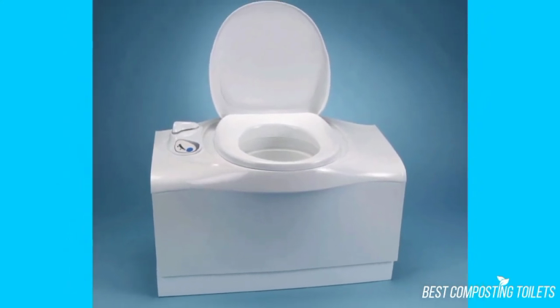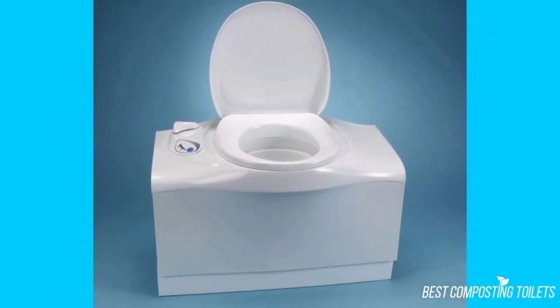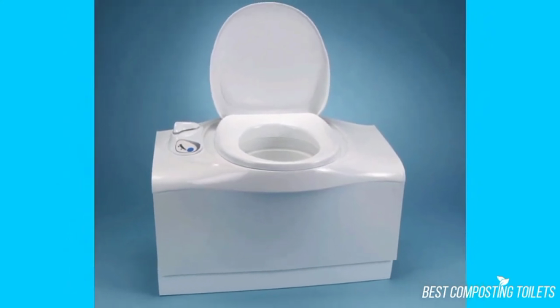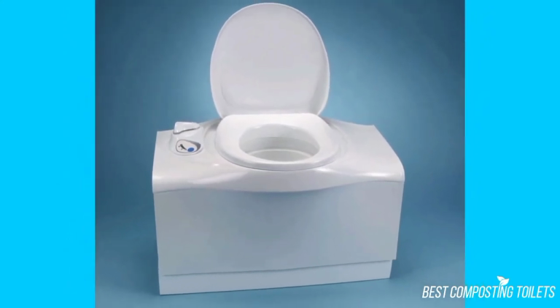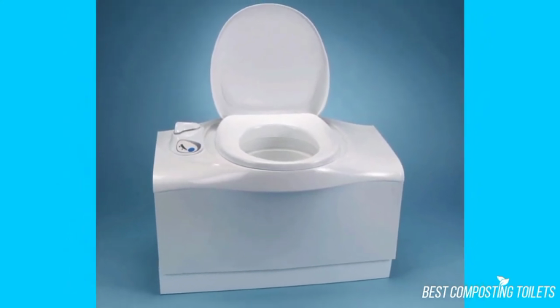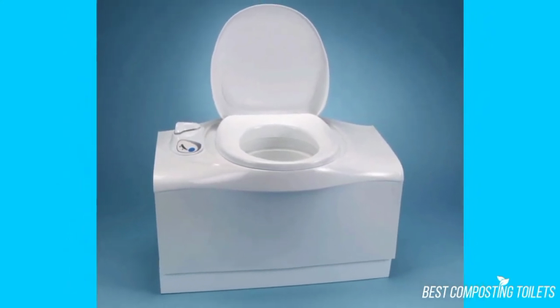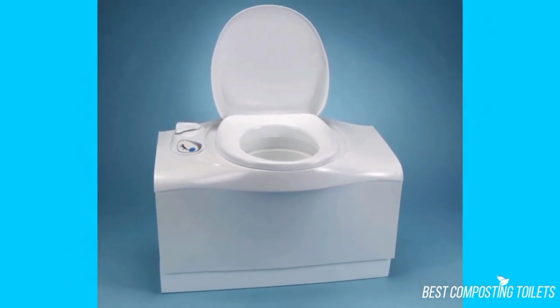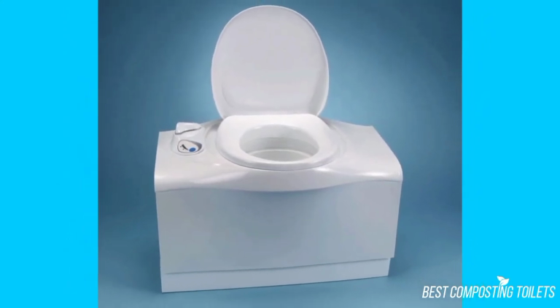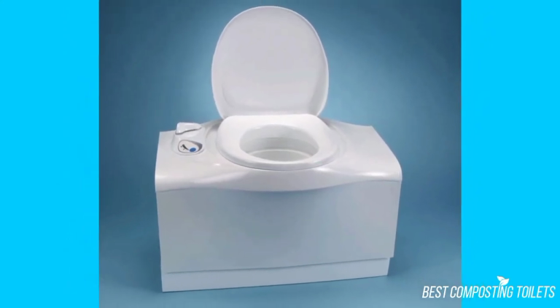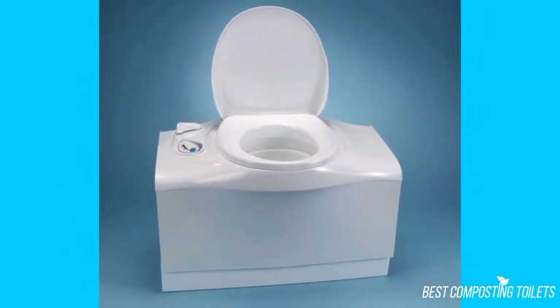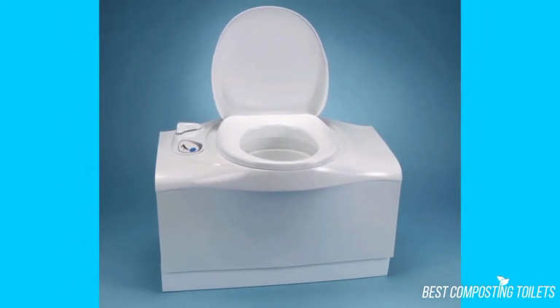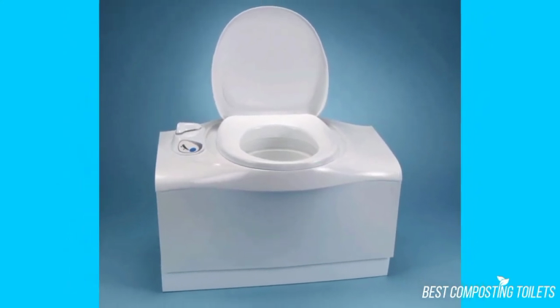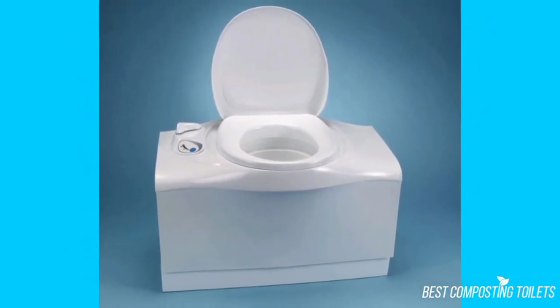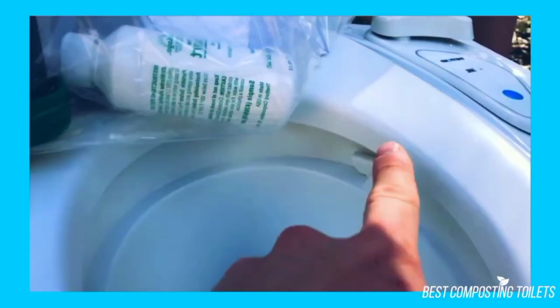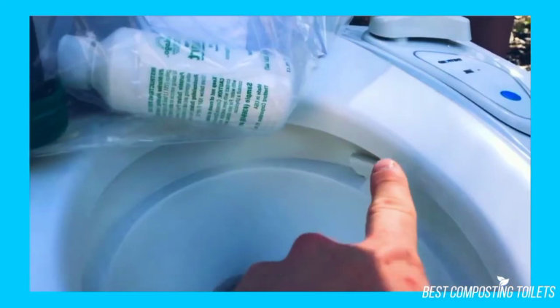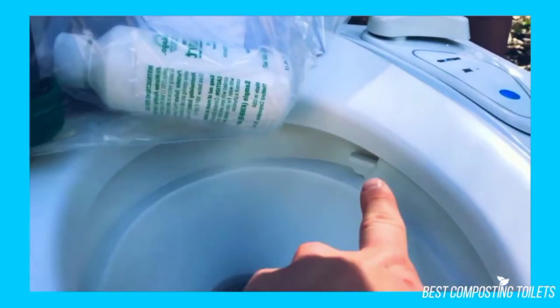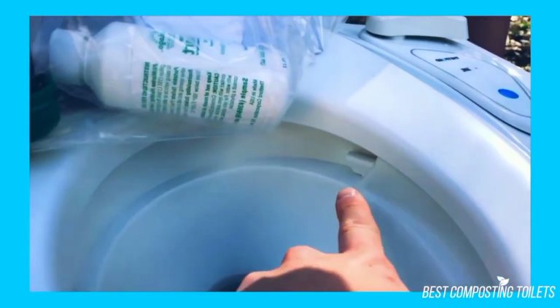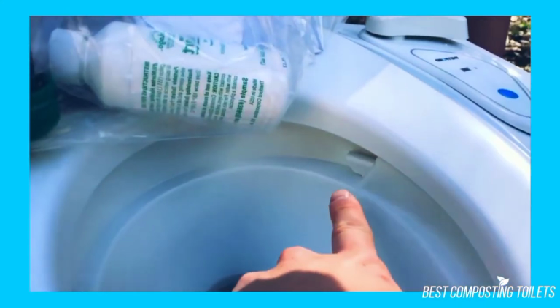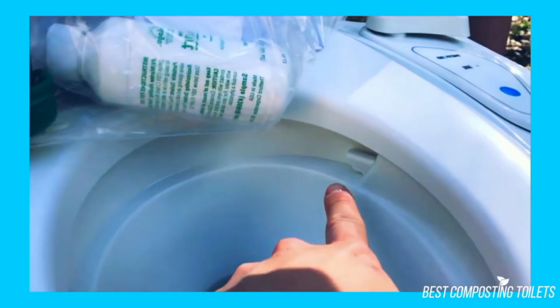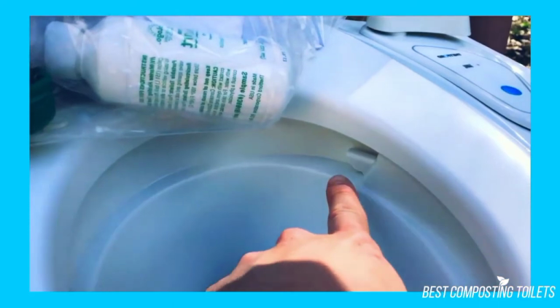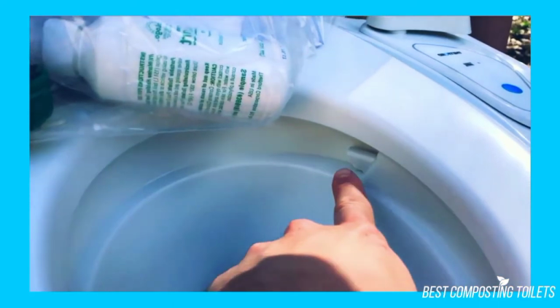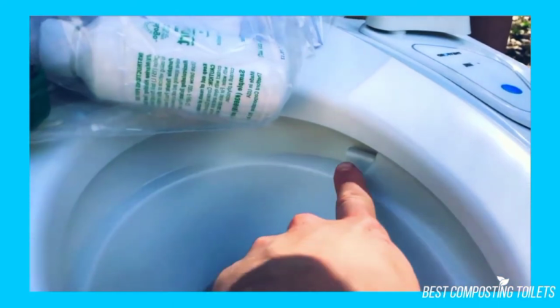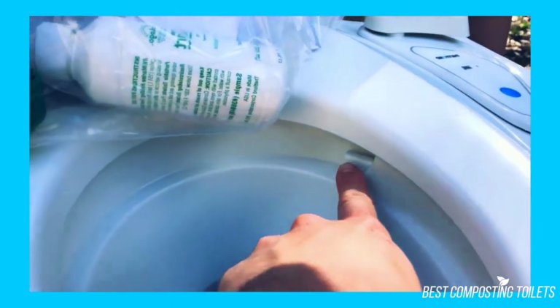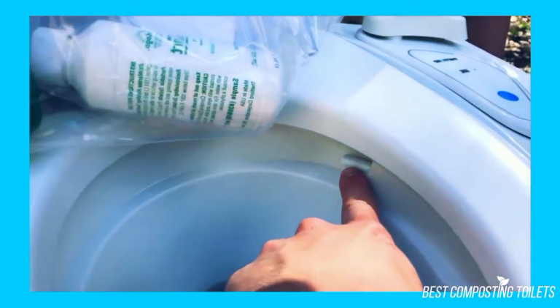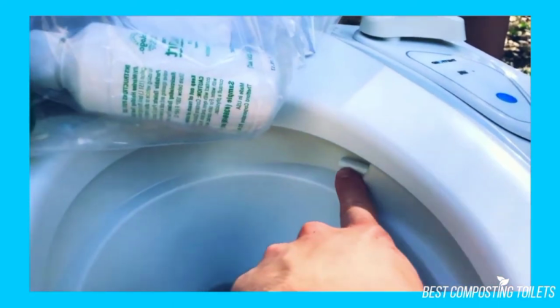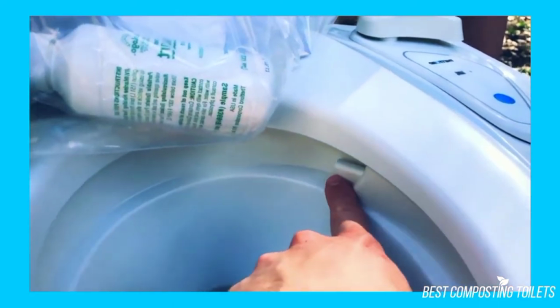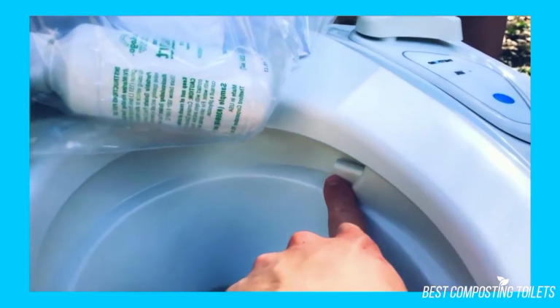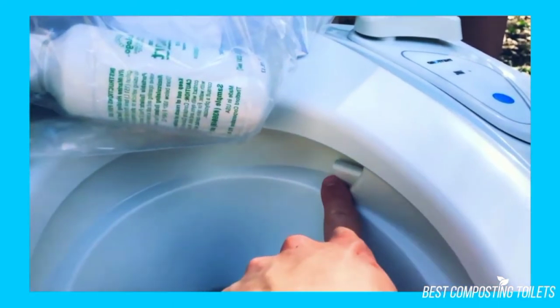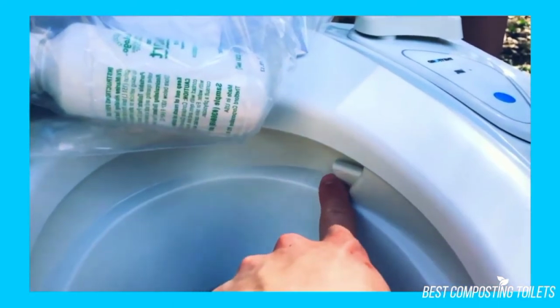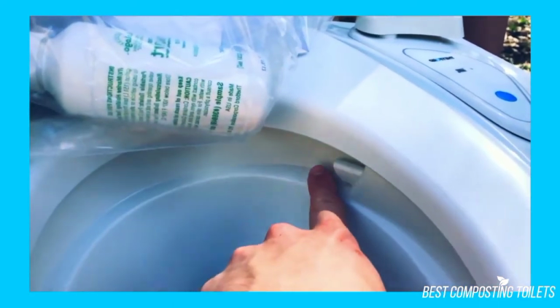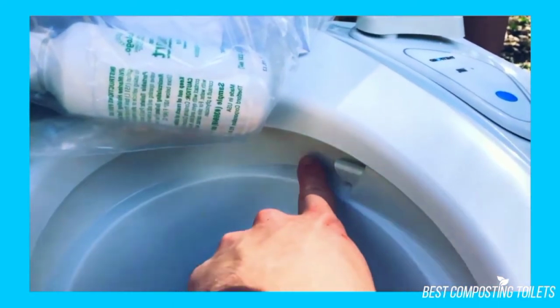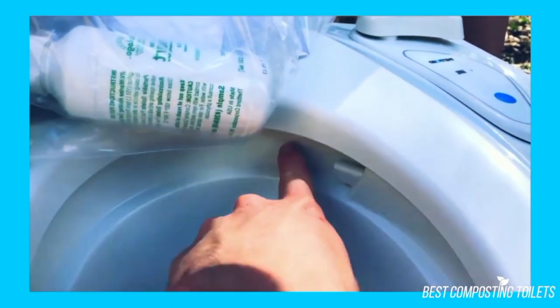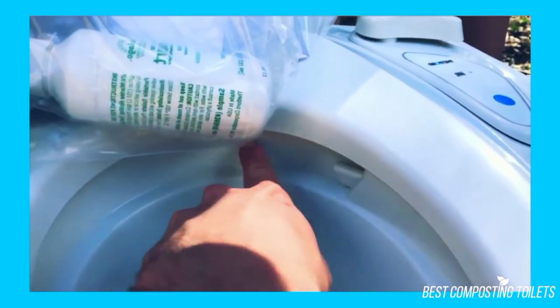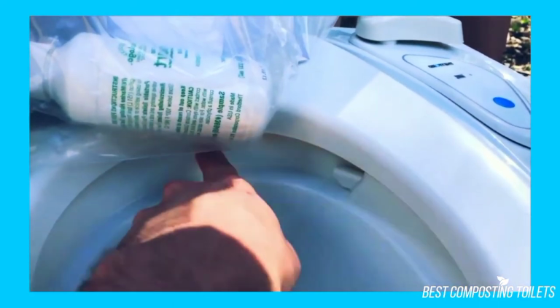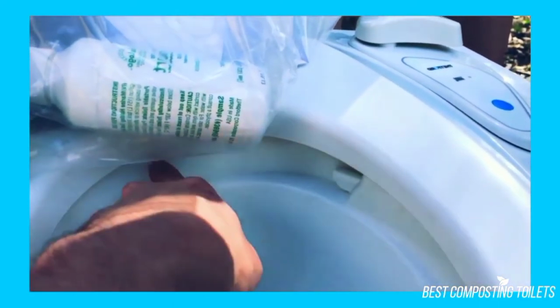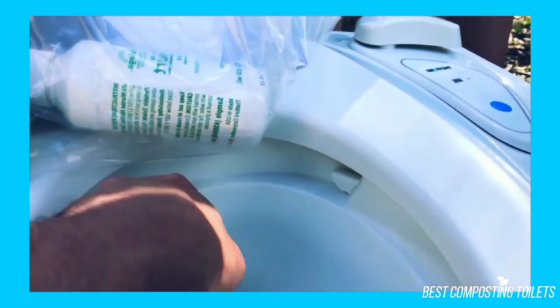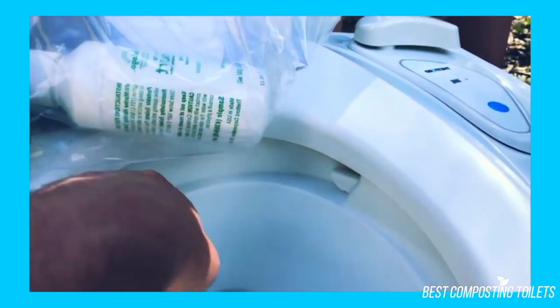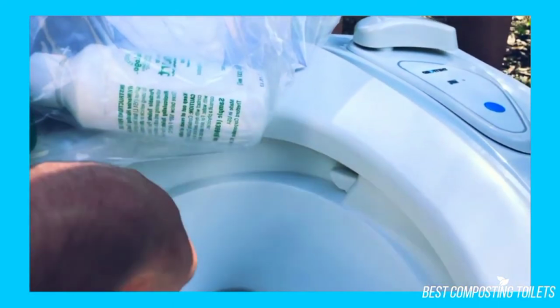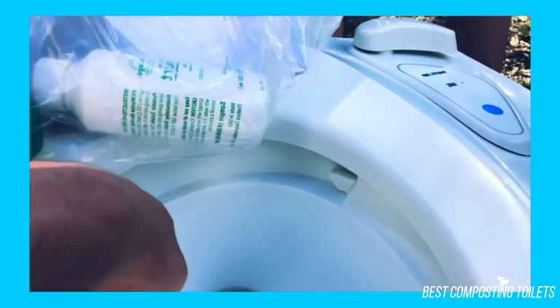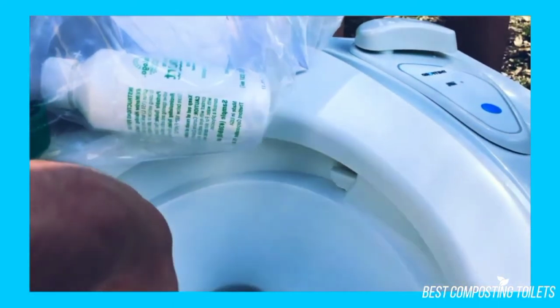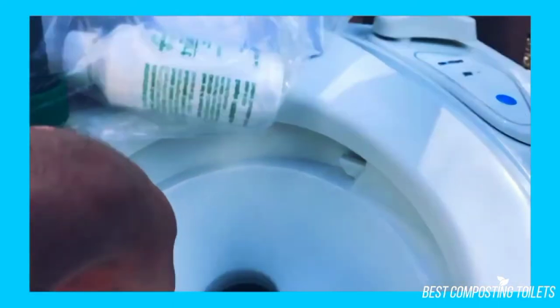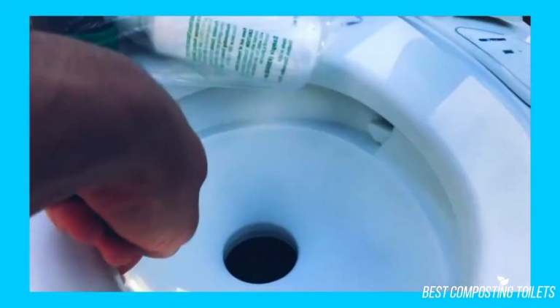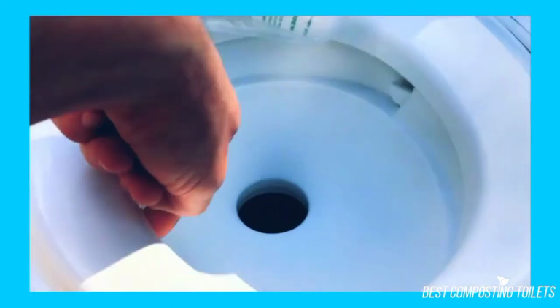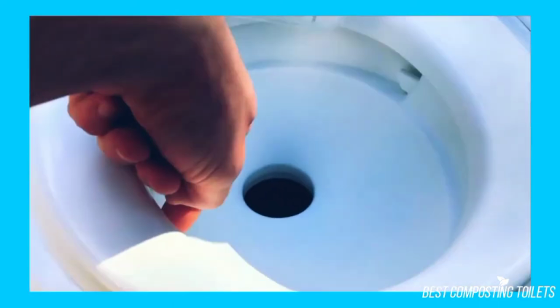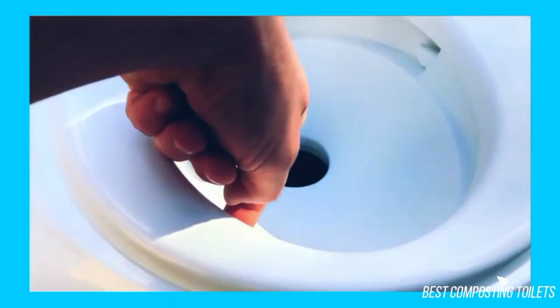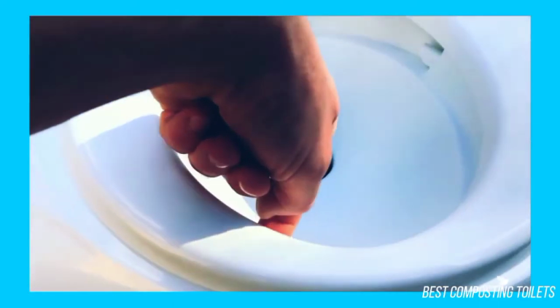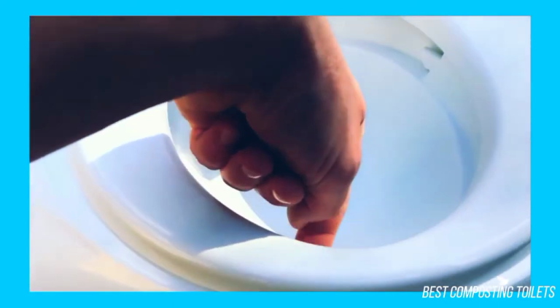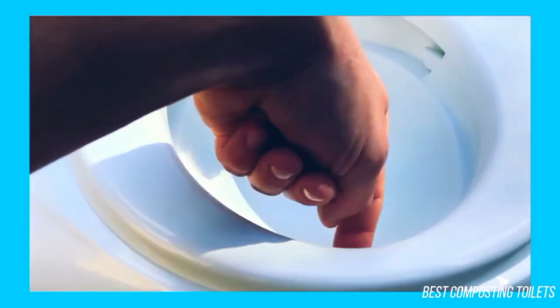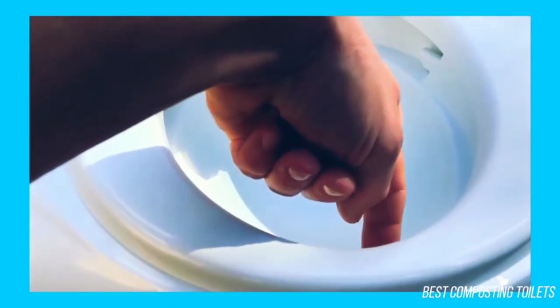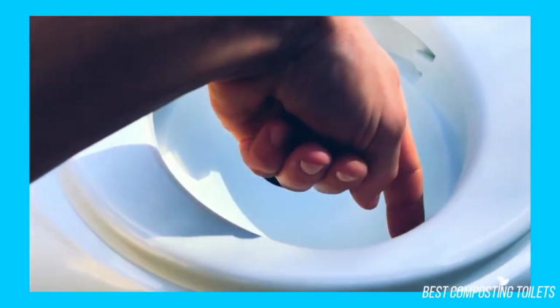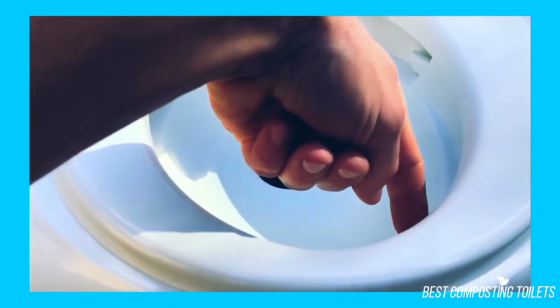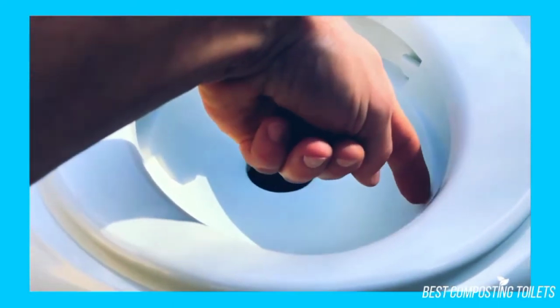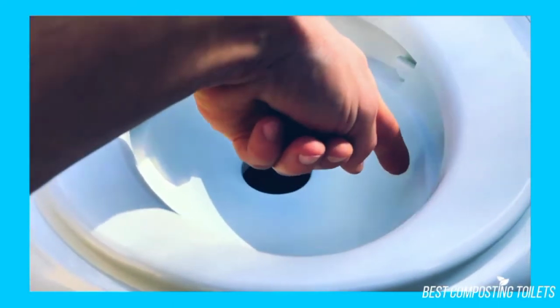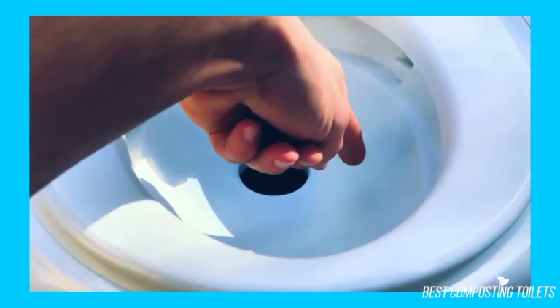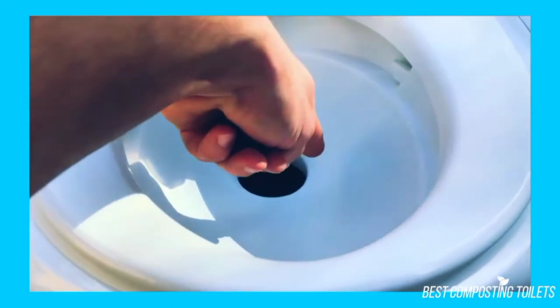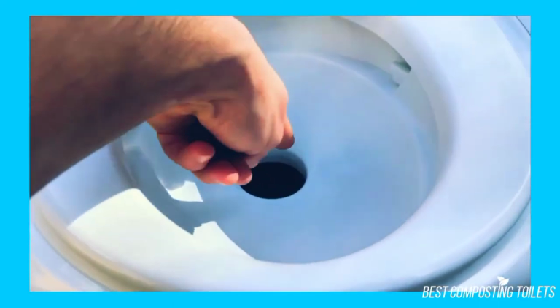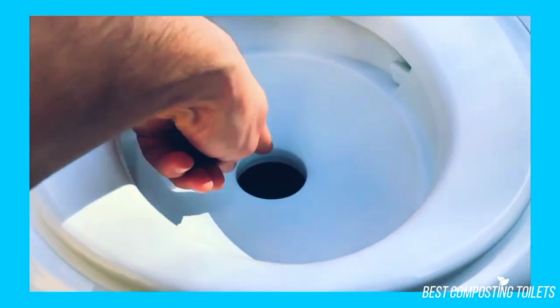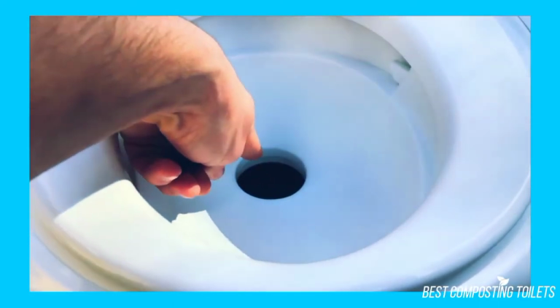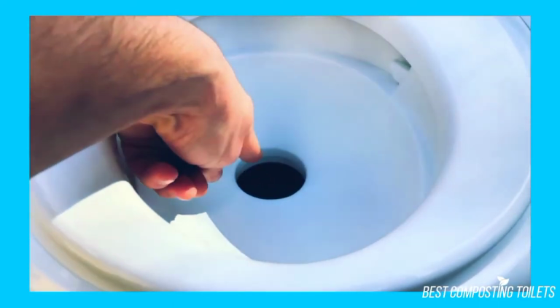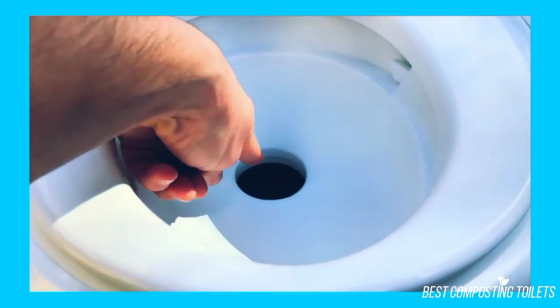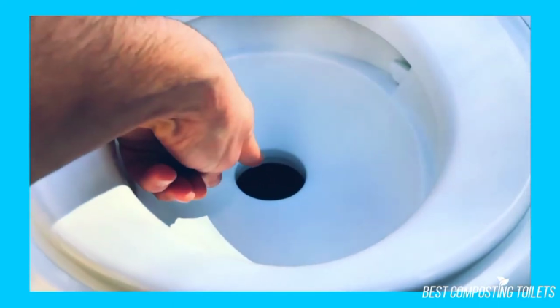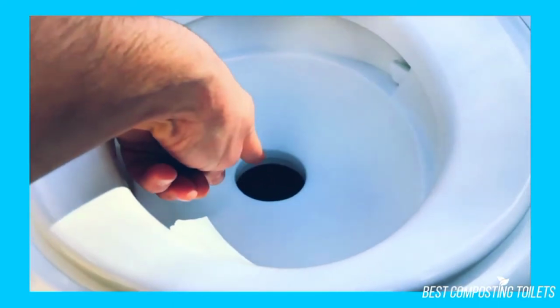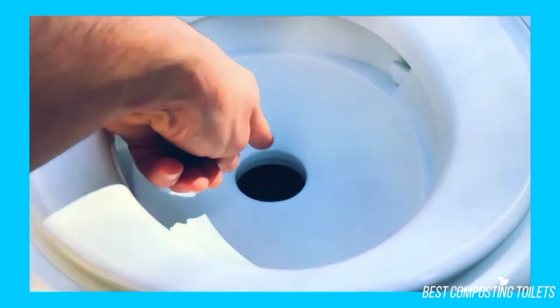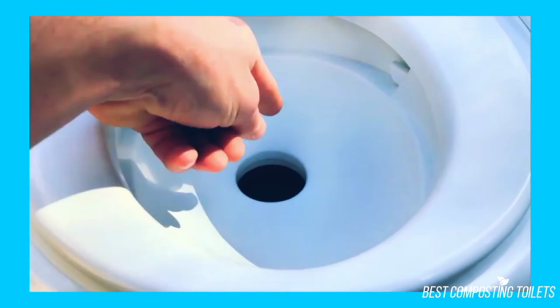However, despite the lack of reviews, the pros and cons of this cassette toilet are quite clear. Here is a look at some of the pros and cons of this toilet.